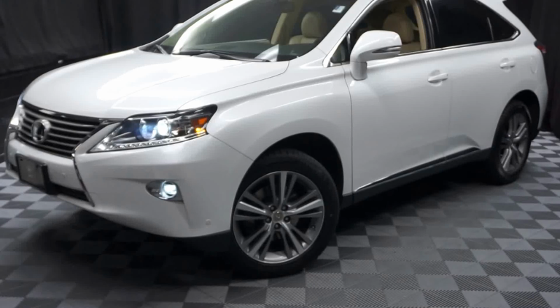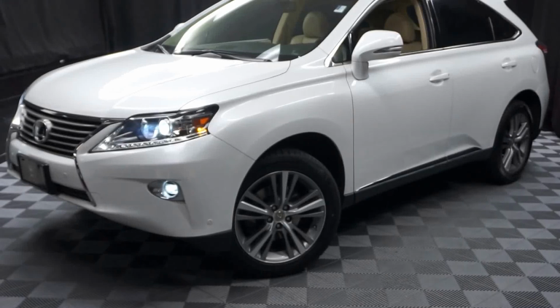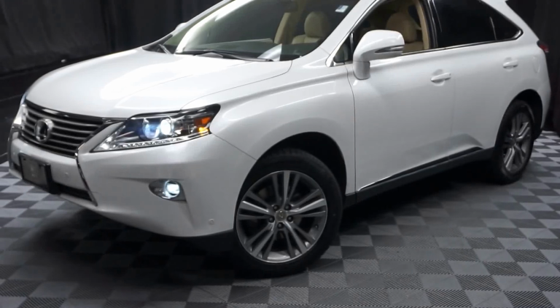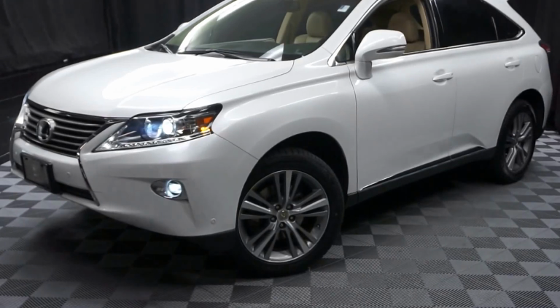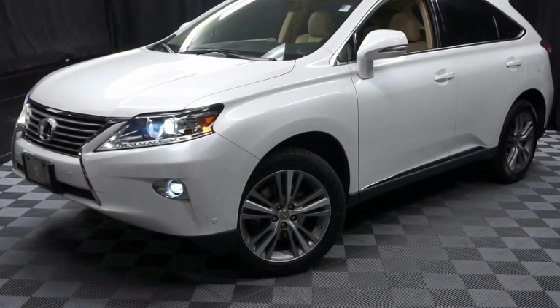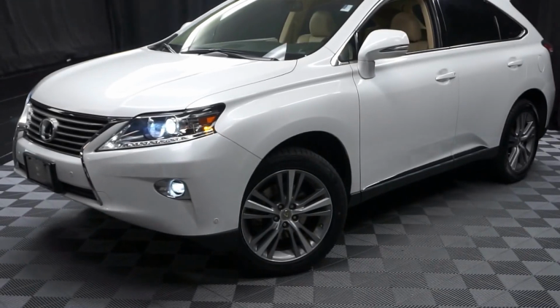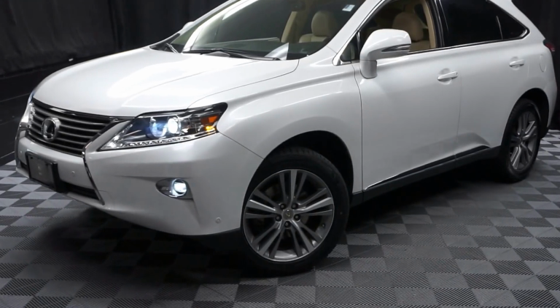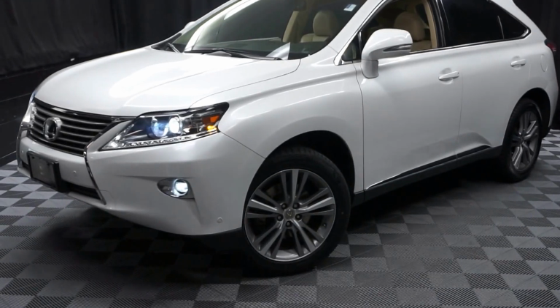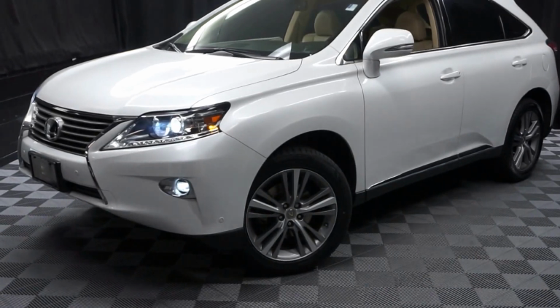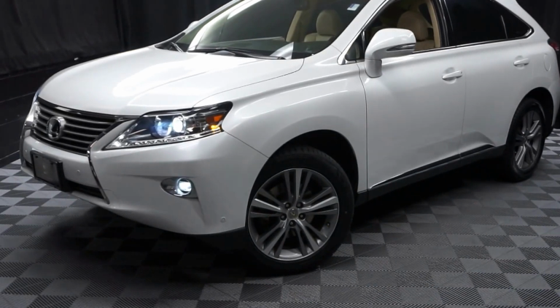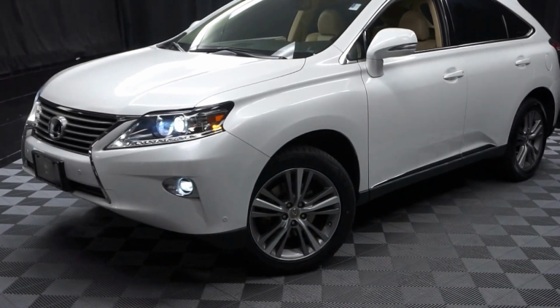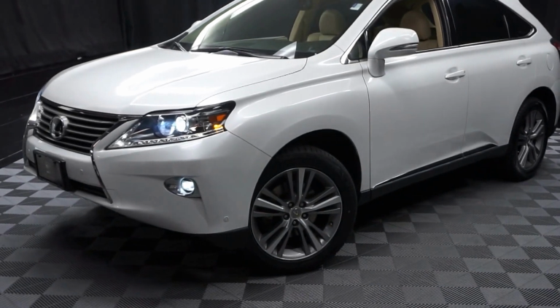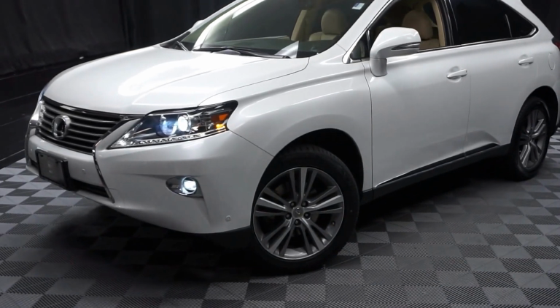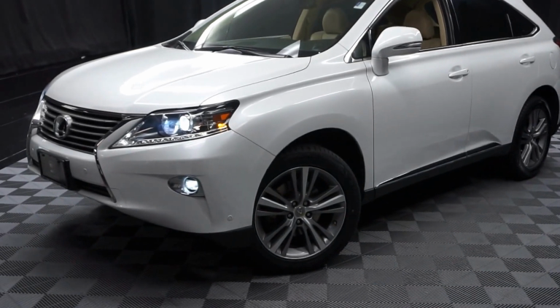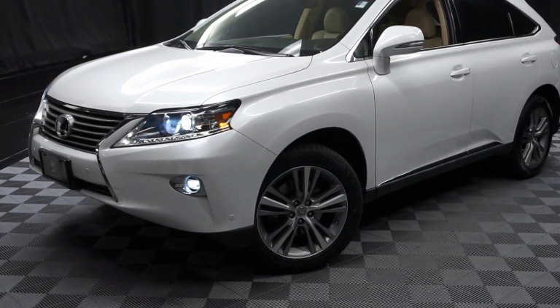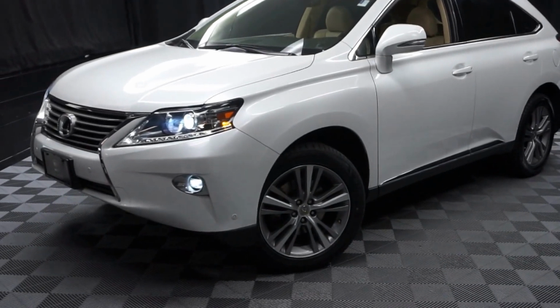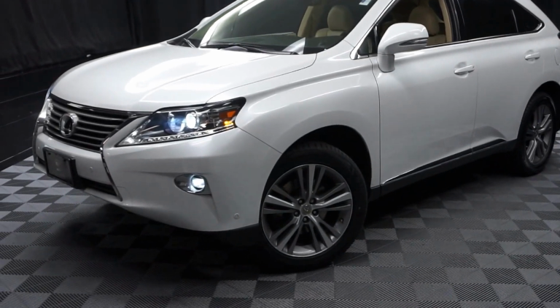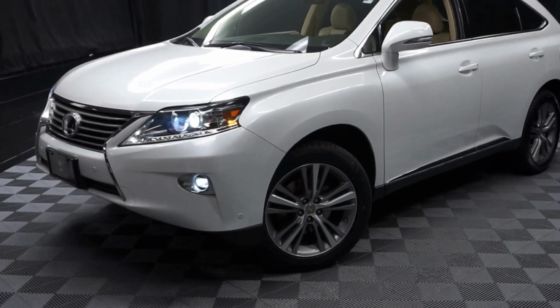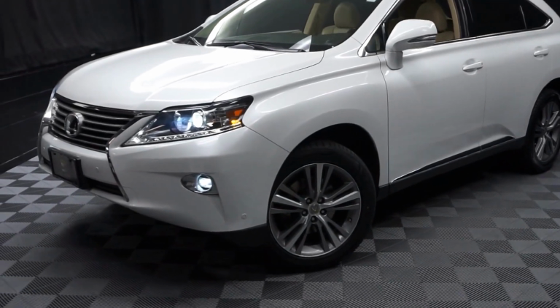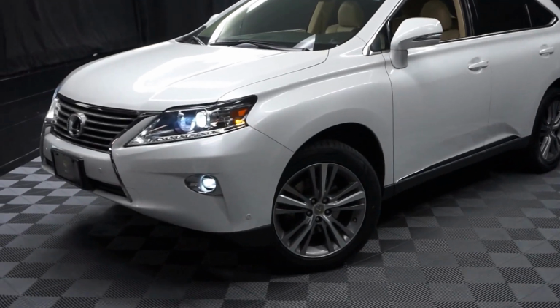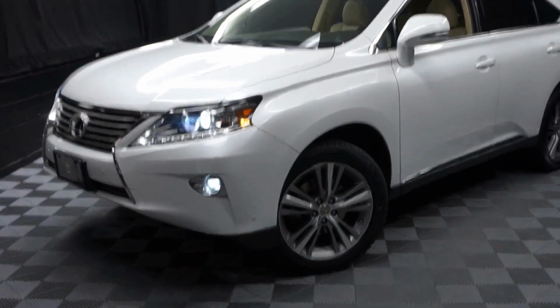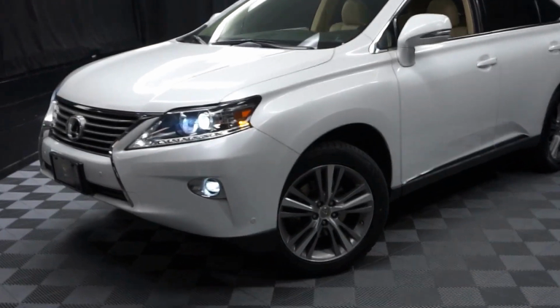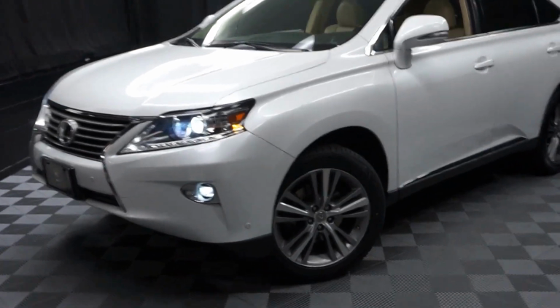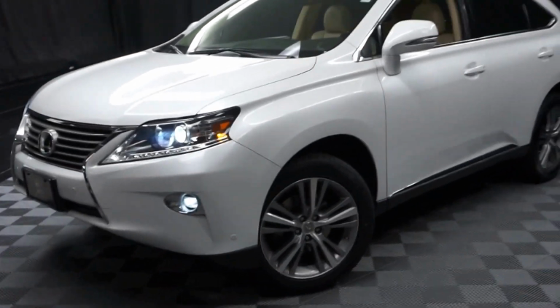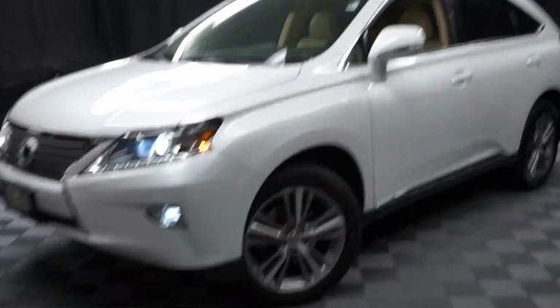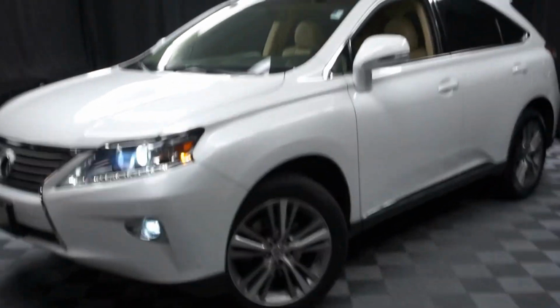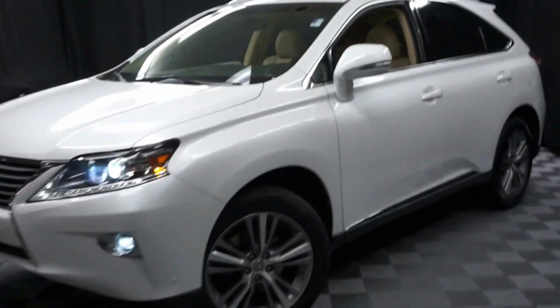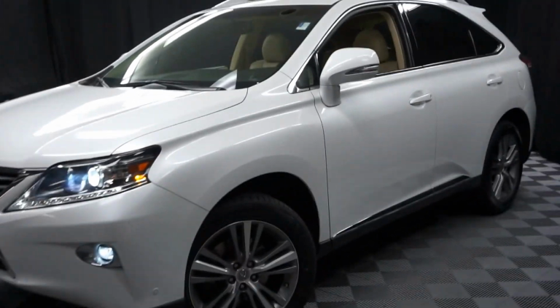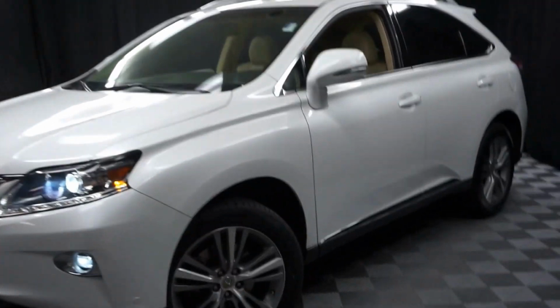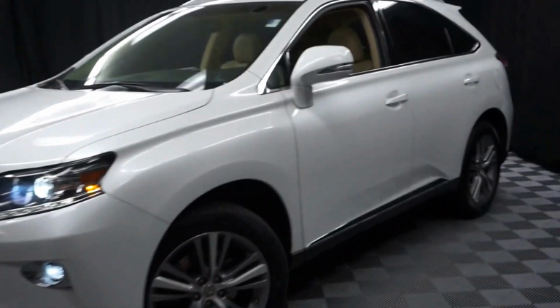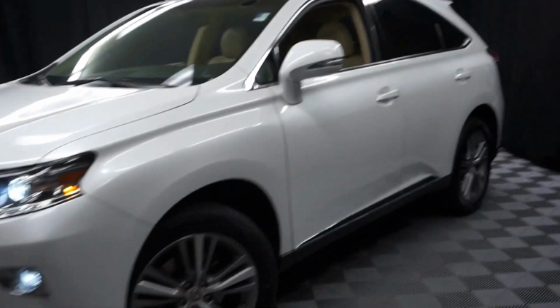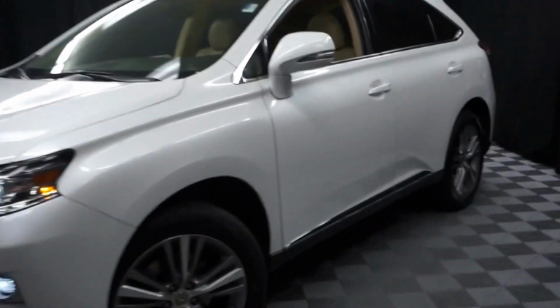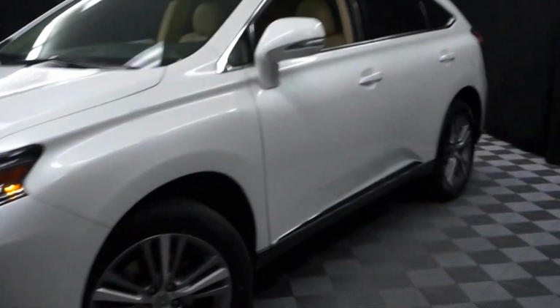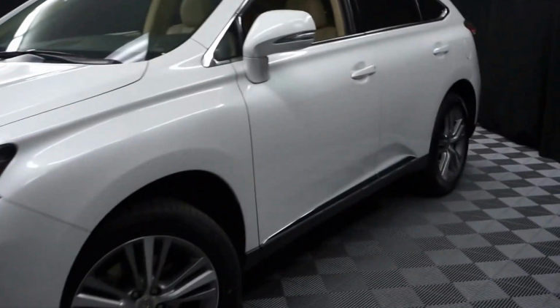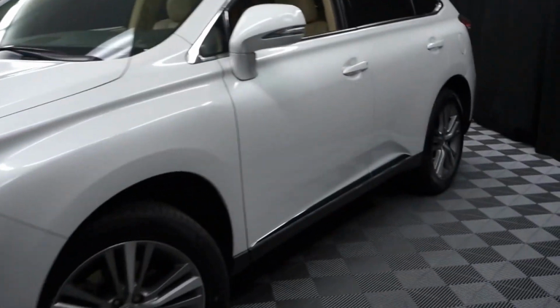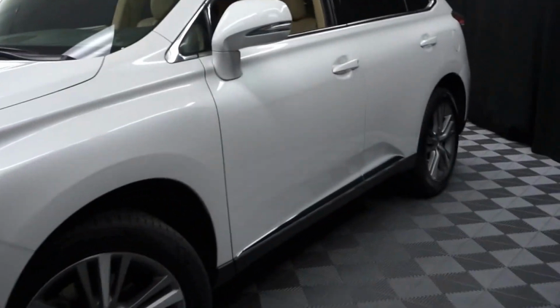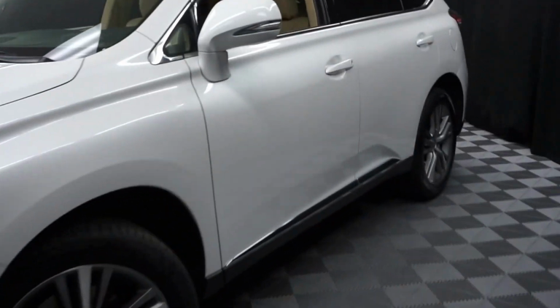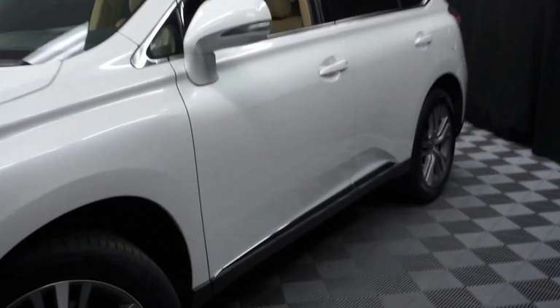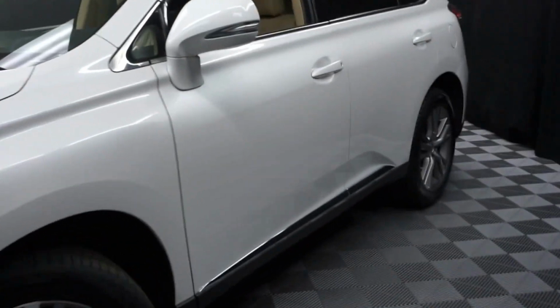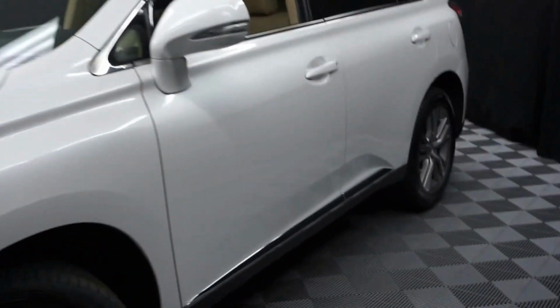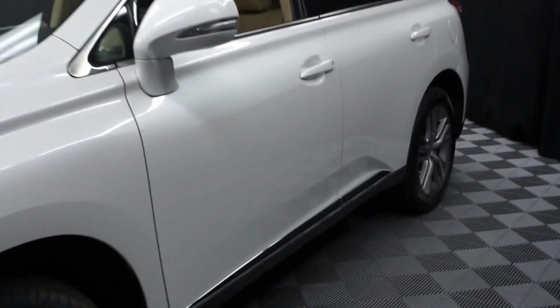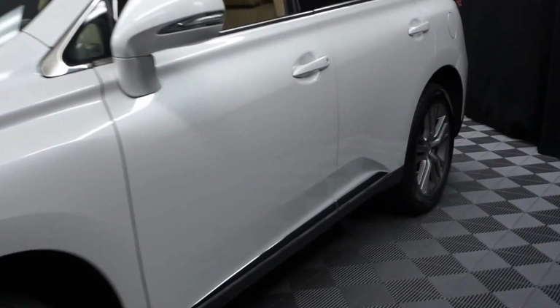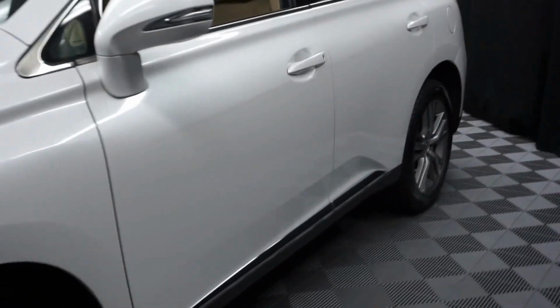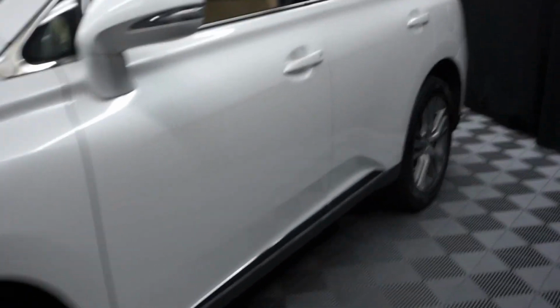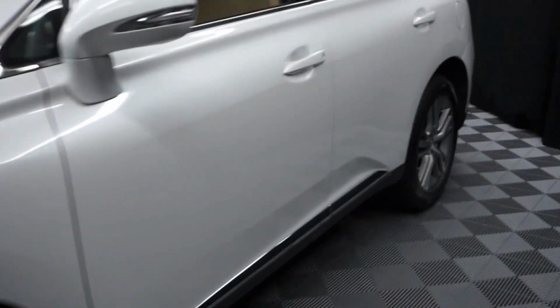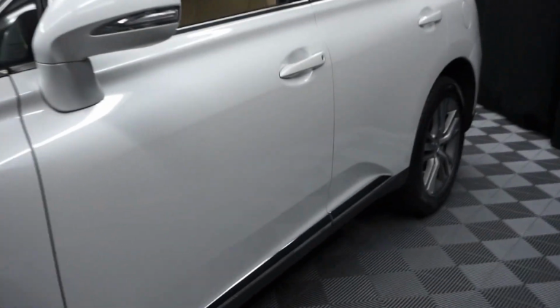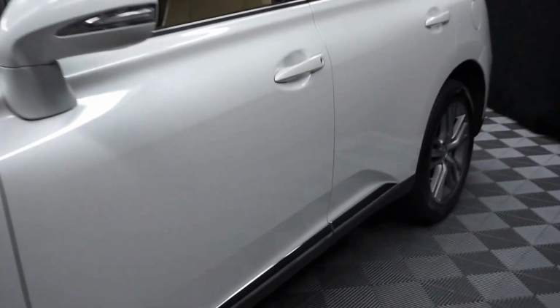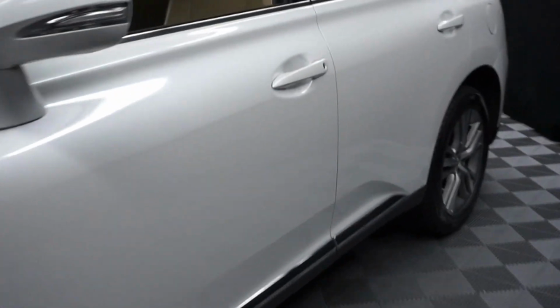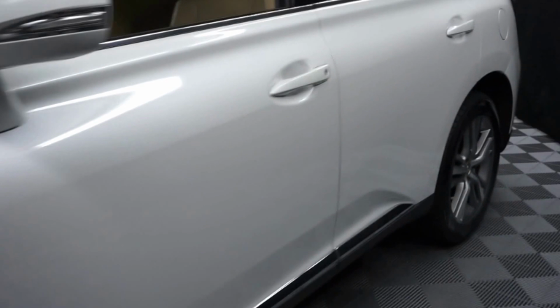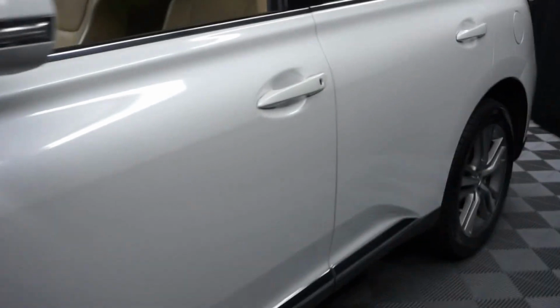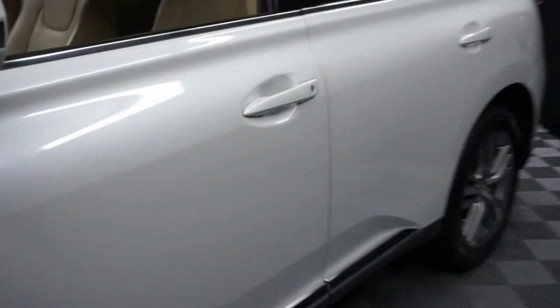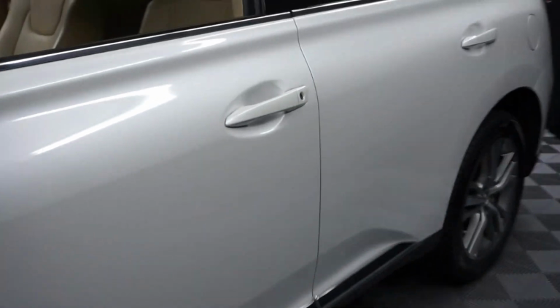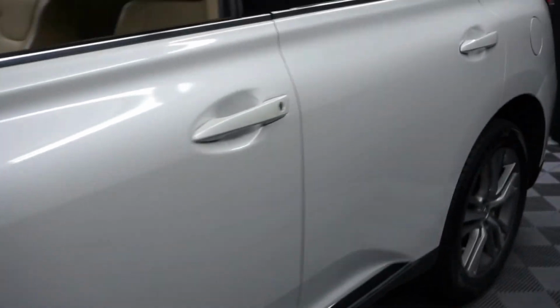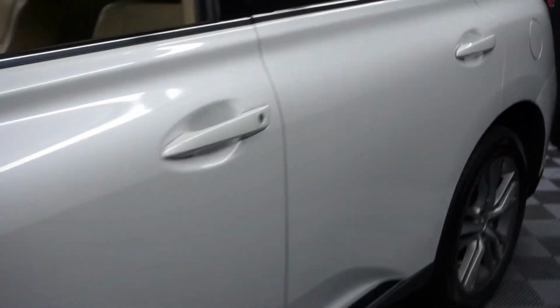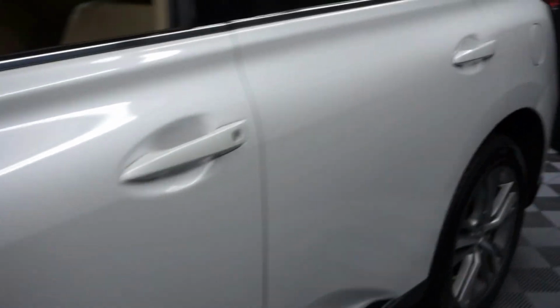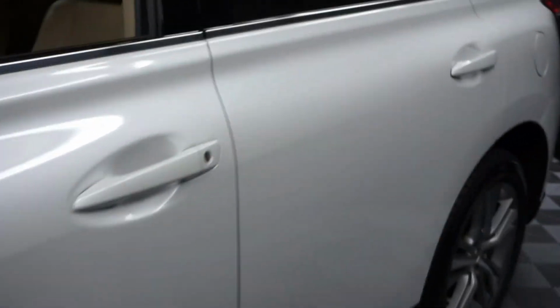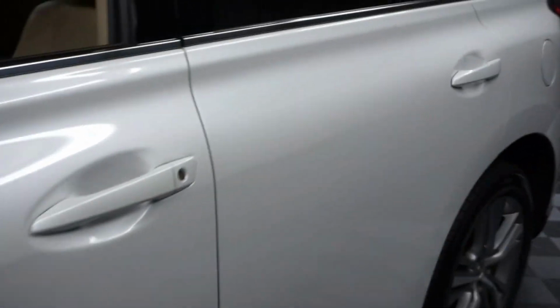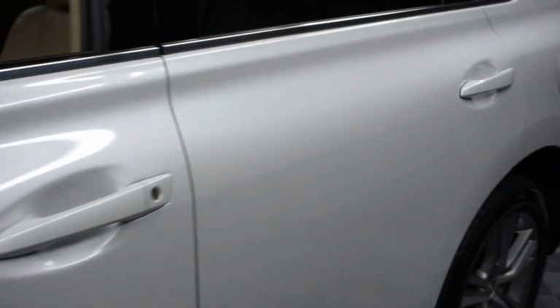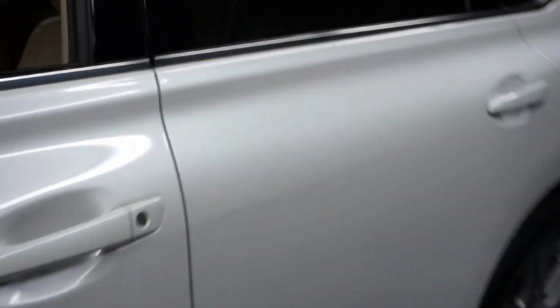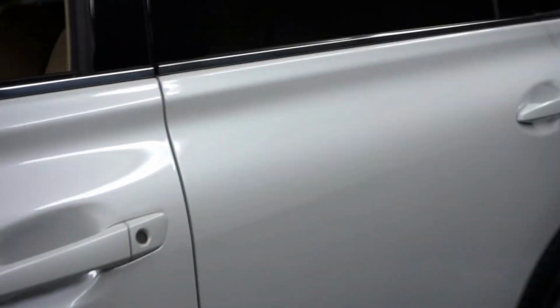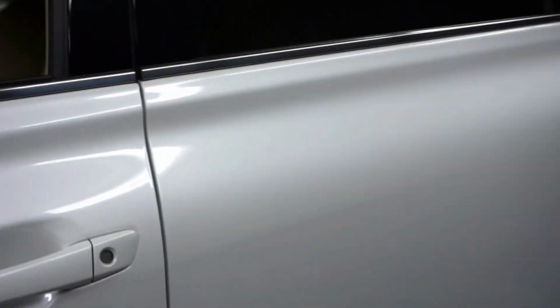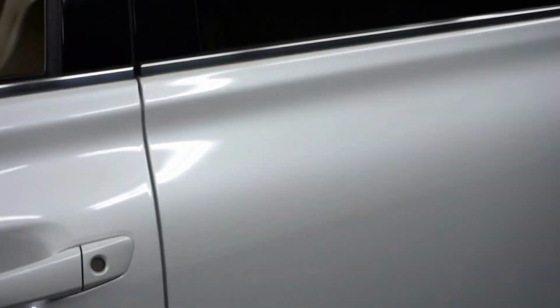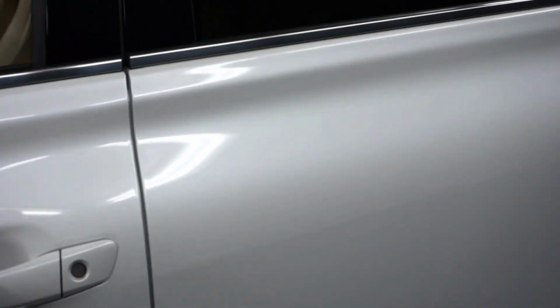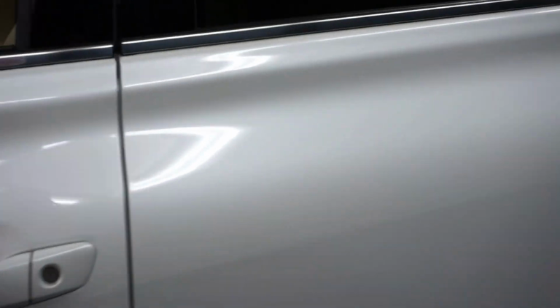All right, car shoppers, welcome back to Lexus of Wilmington. Just sat in the room inventories, this 2015 Lexus RX 350.